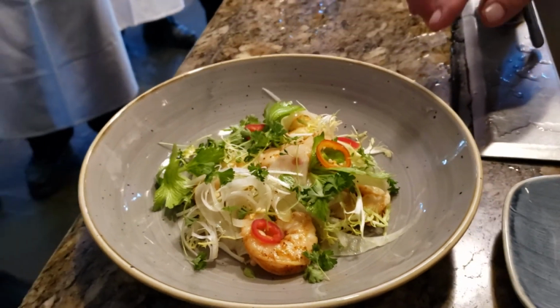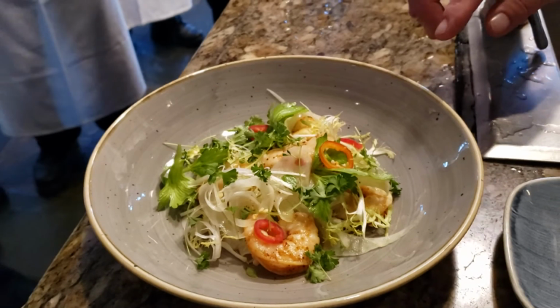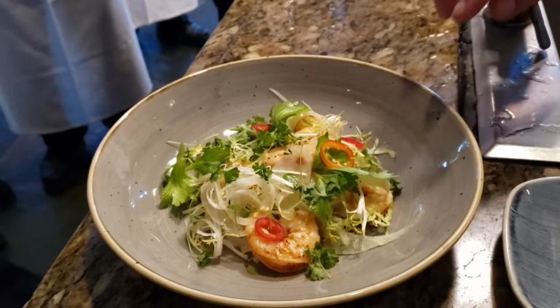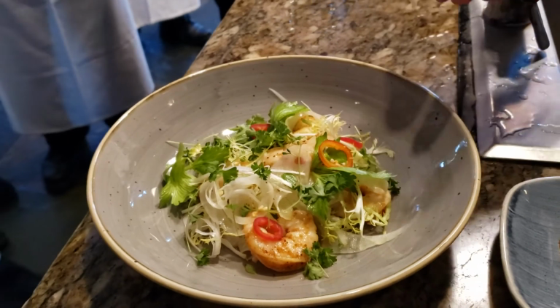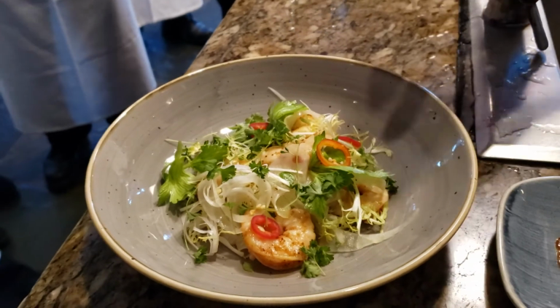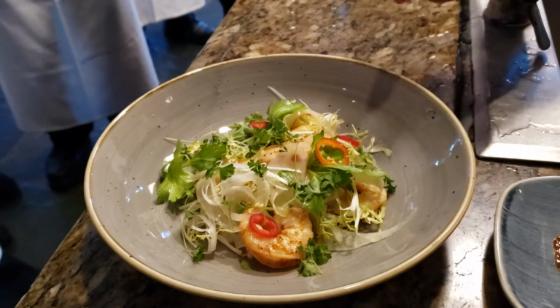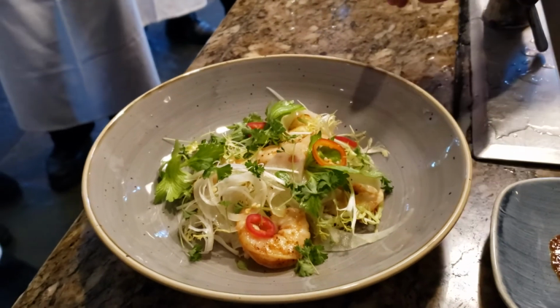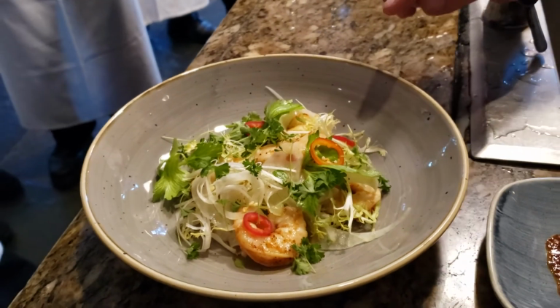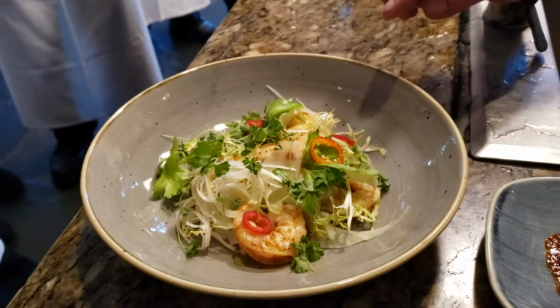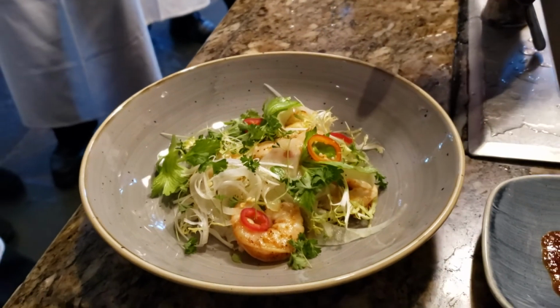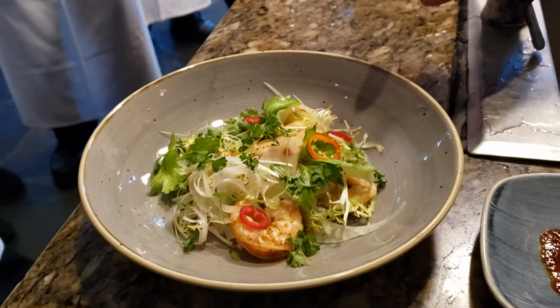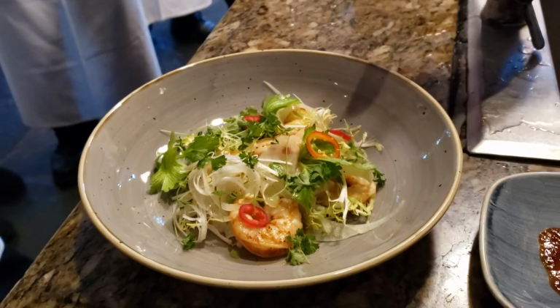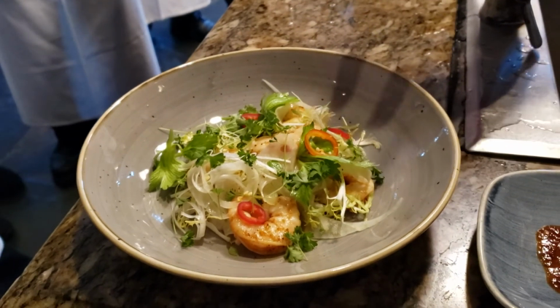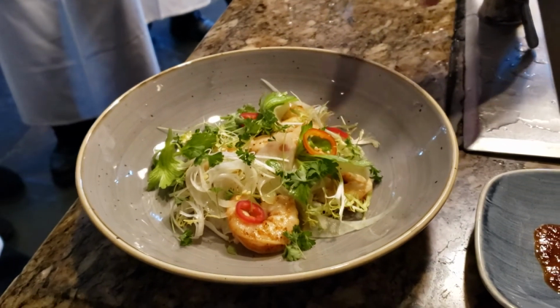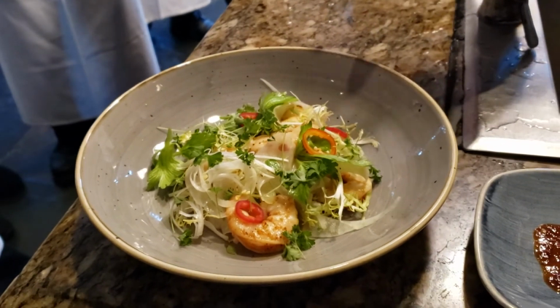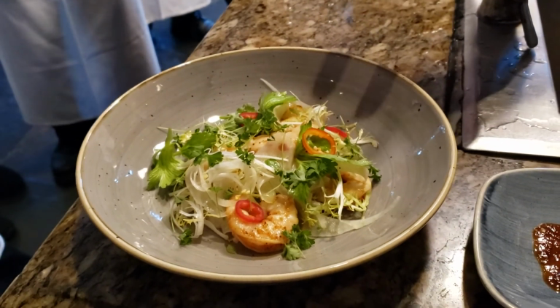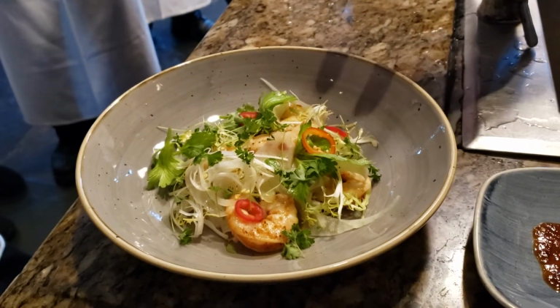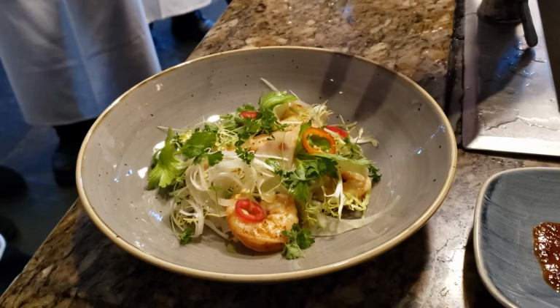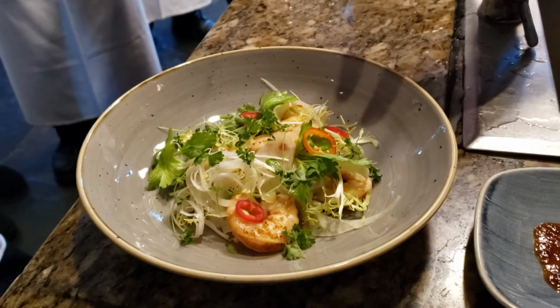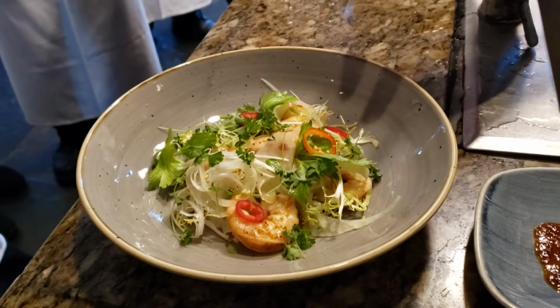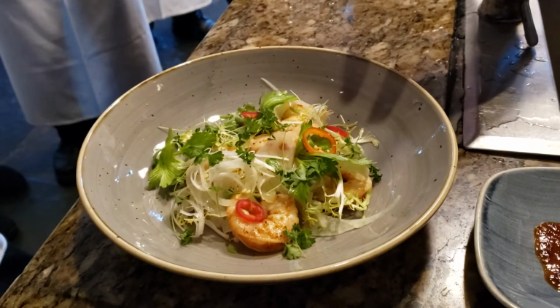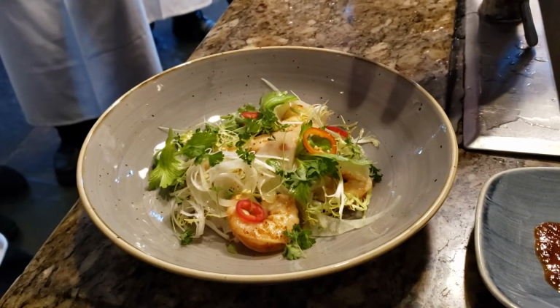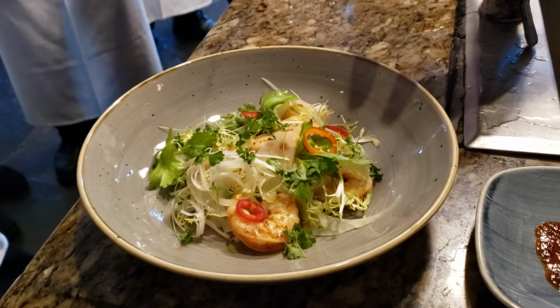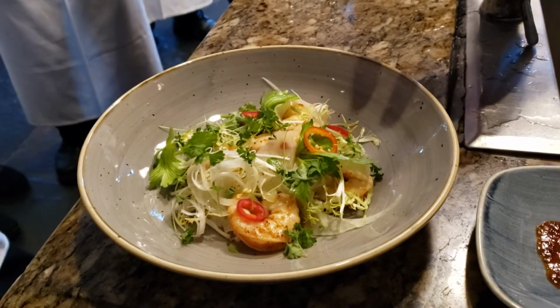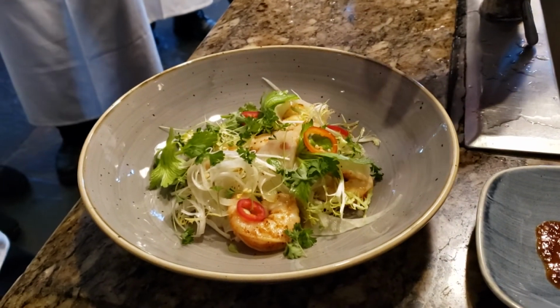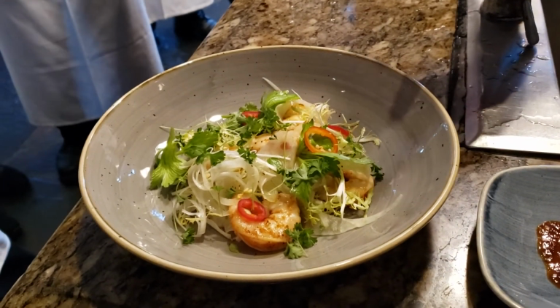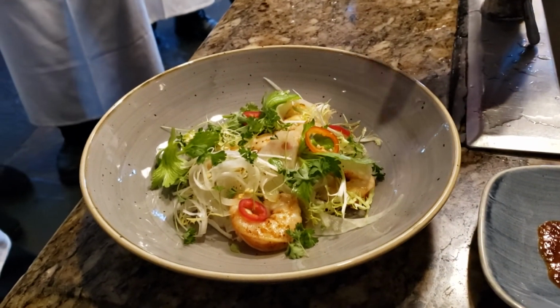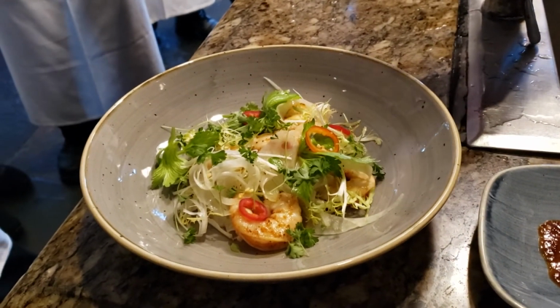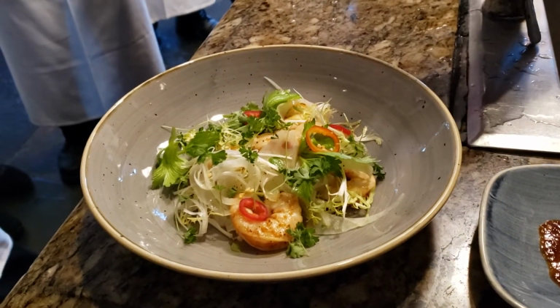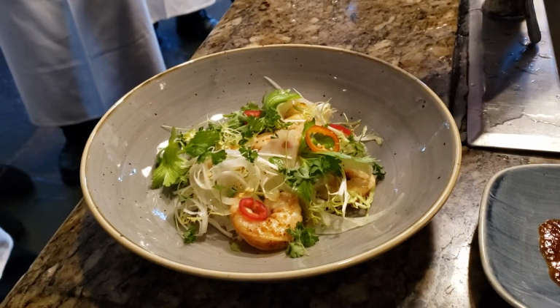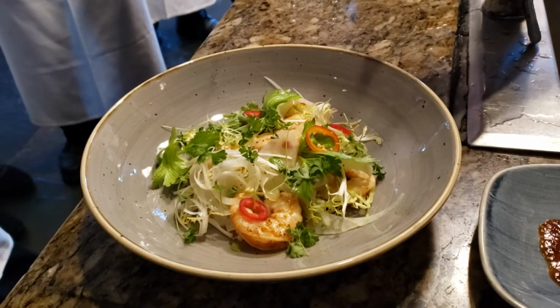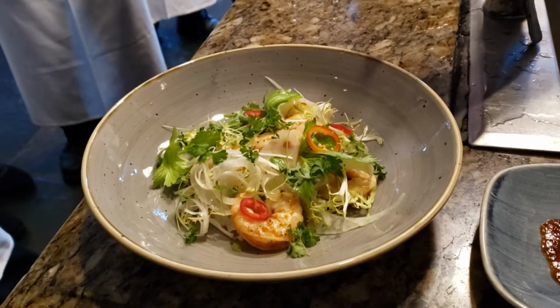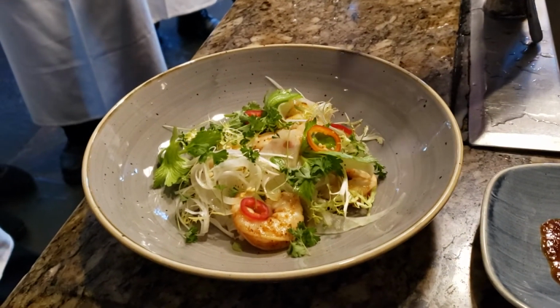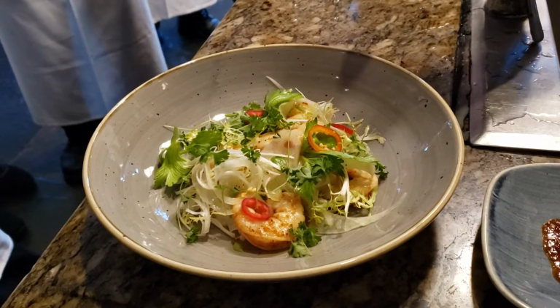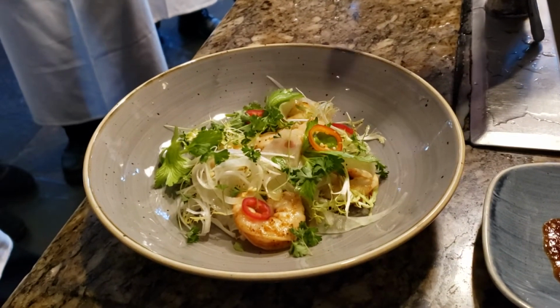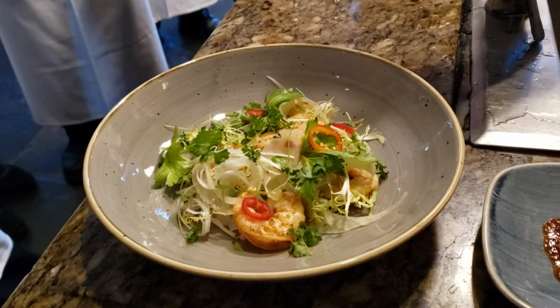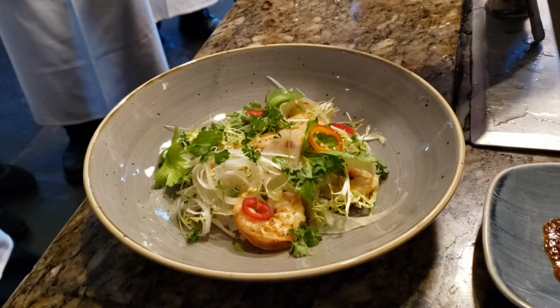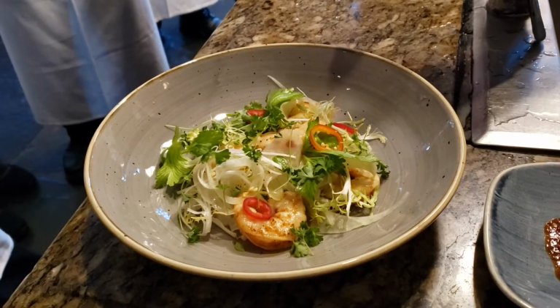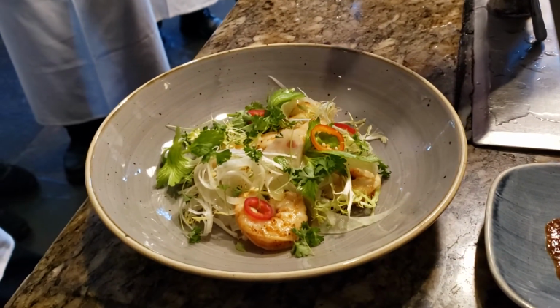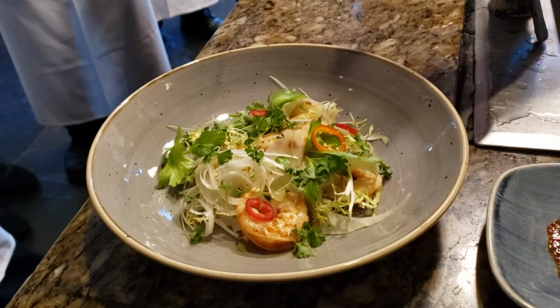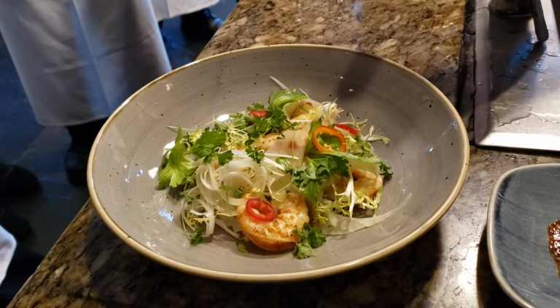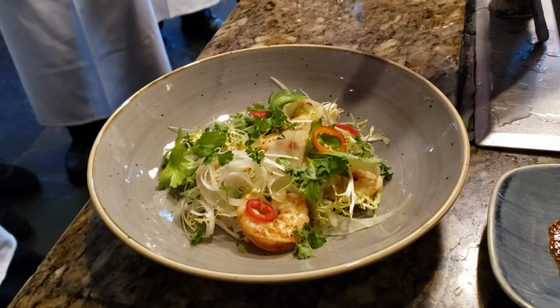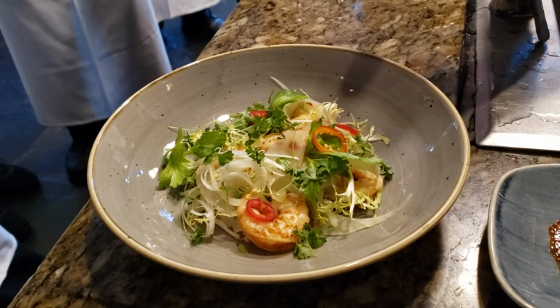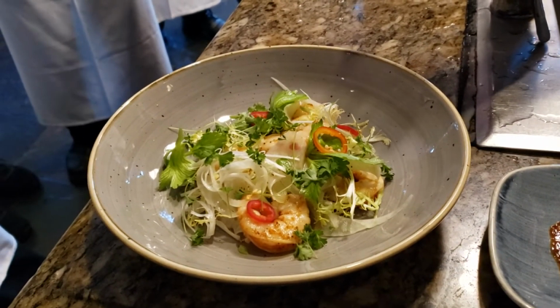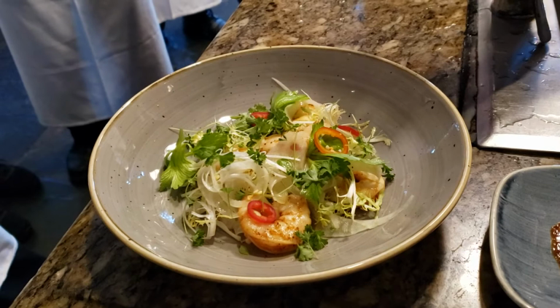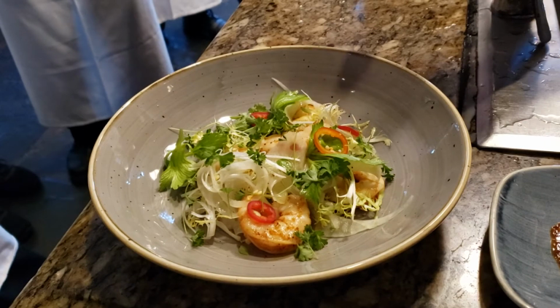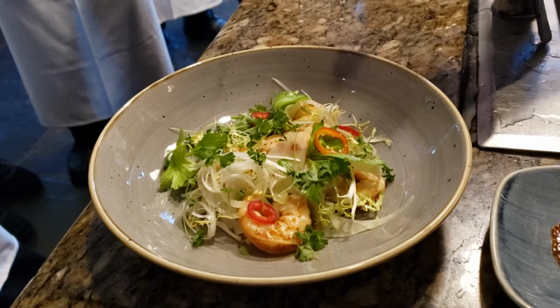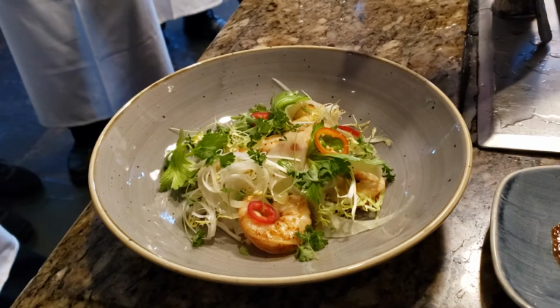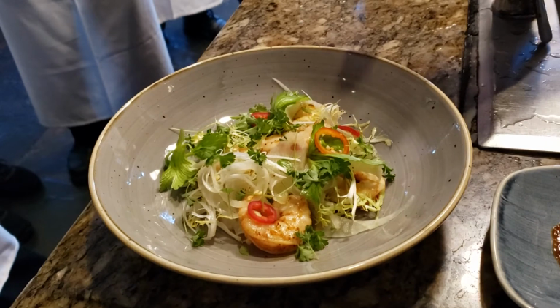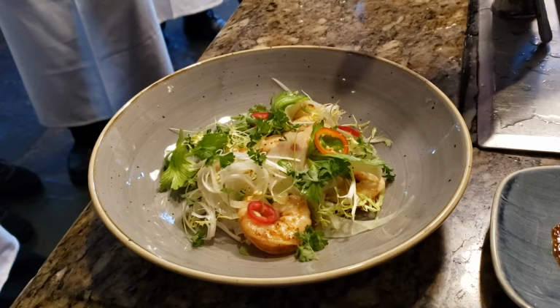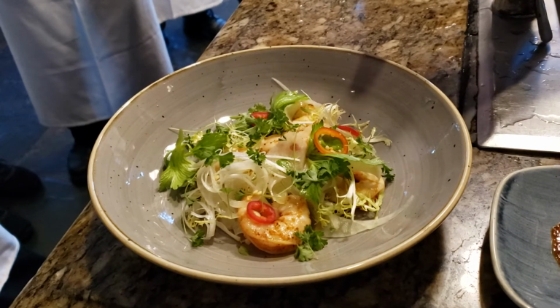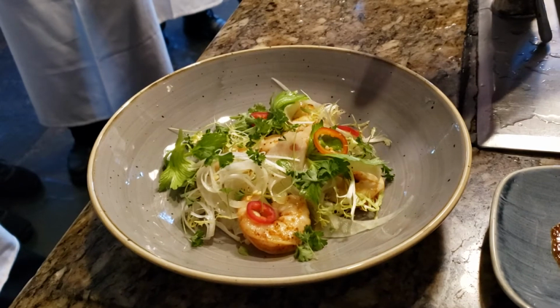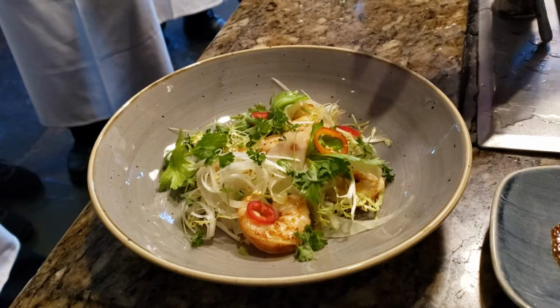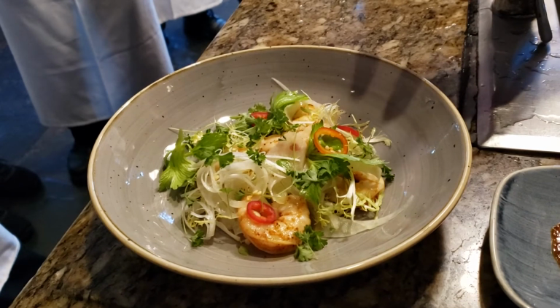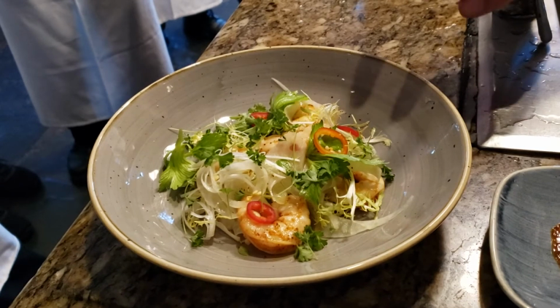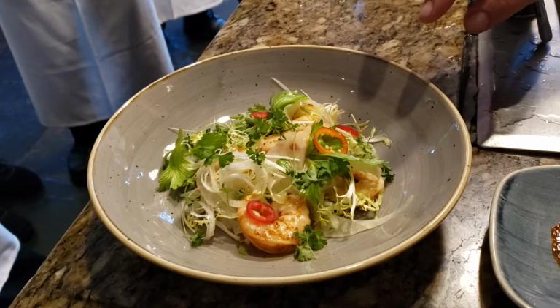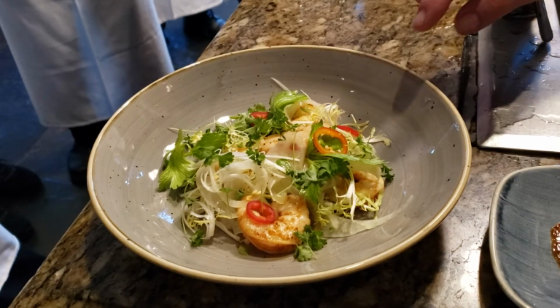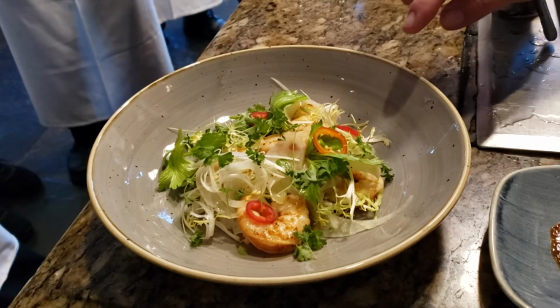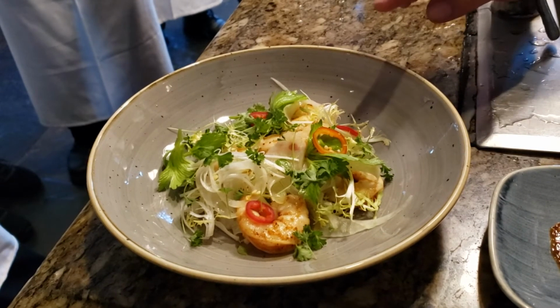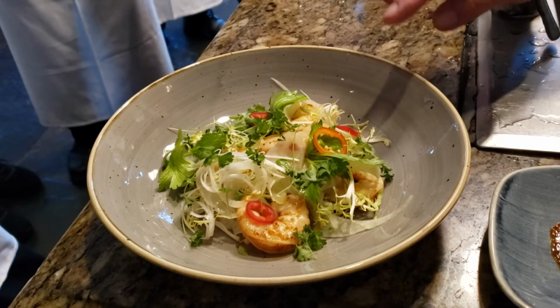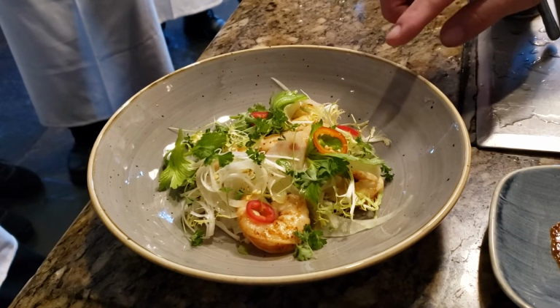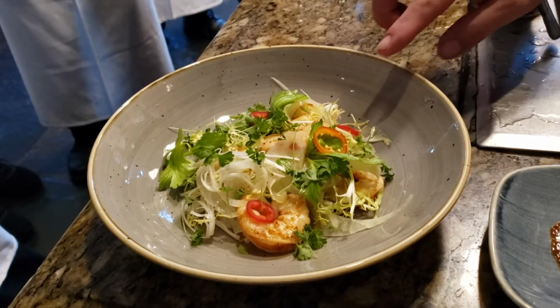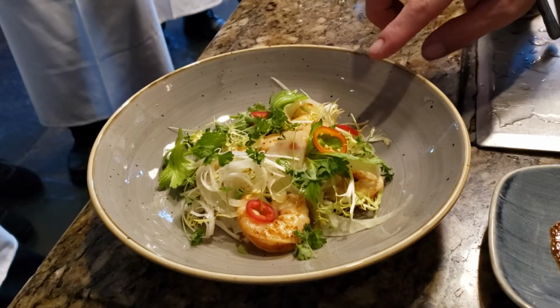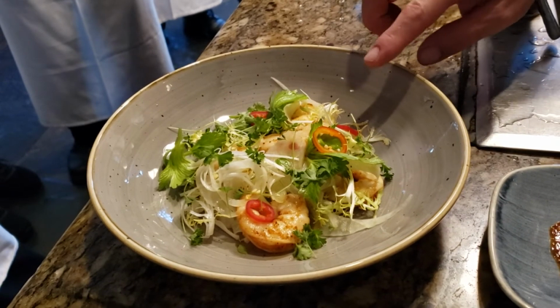And then the shrimp — we steam them, we put them in the pickling juice. There's a little bit of bay leaf in there as well in the pickling liquid, and then it's tossed with frisée.